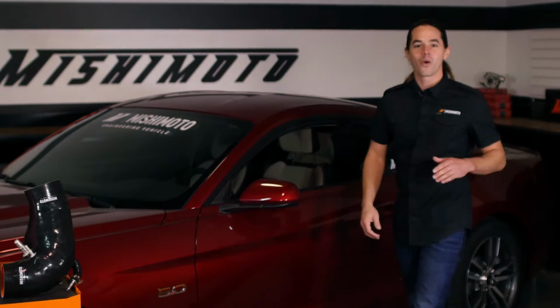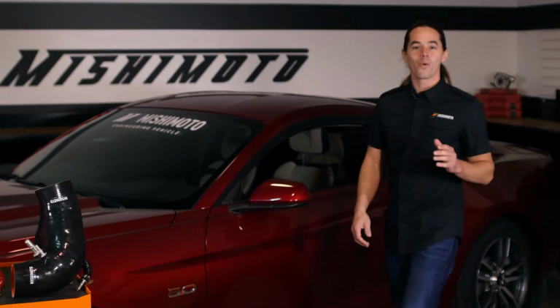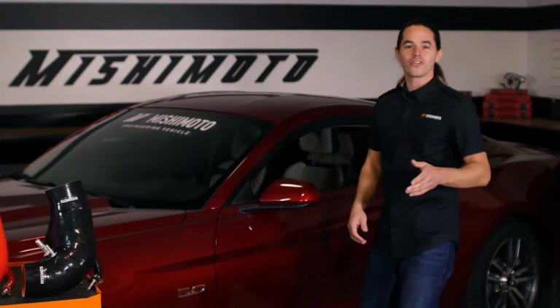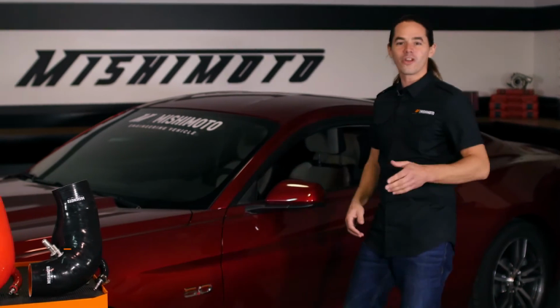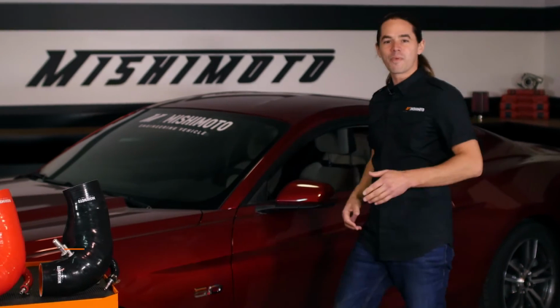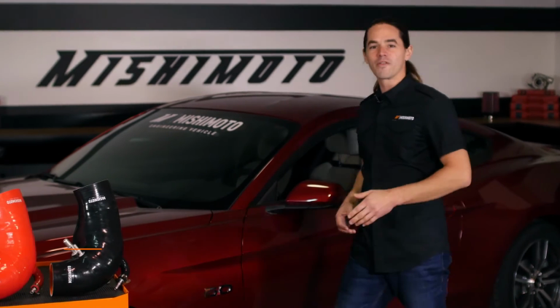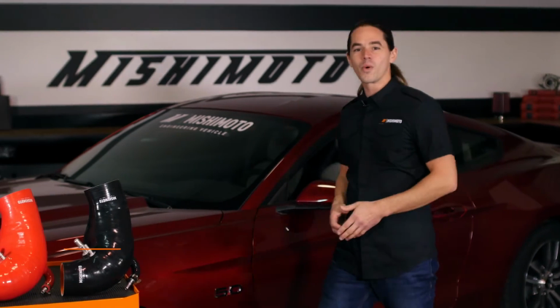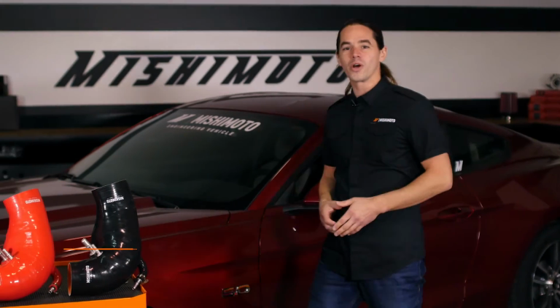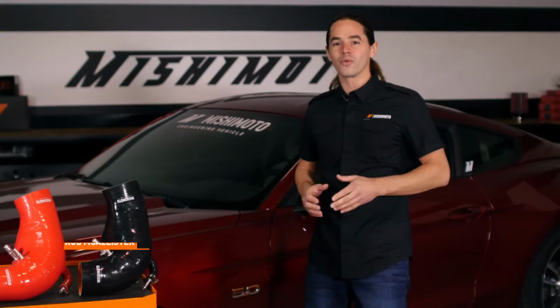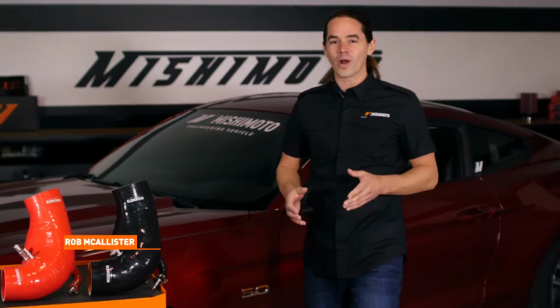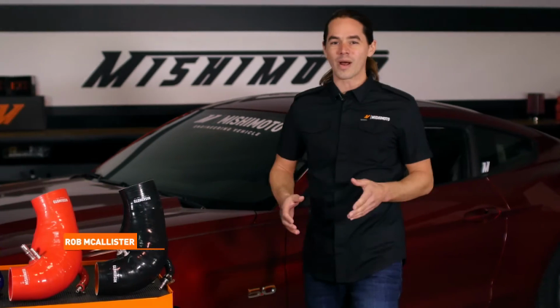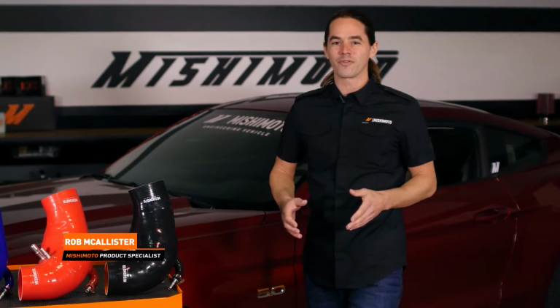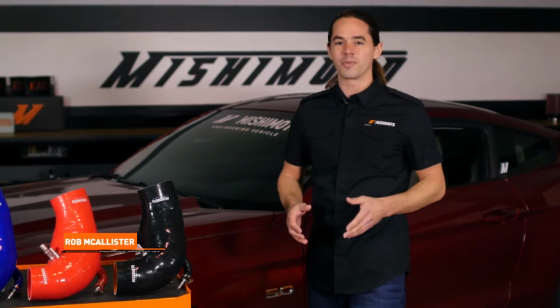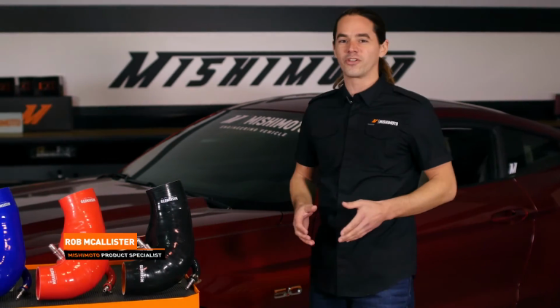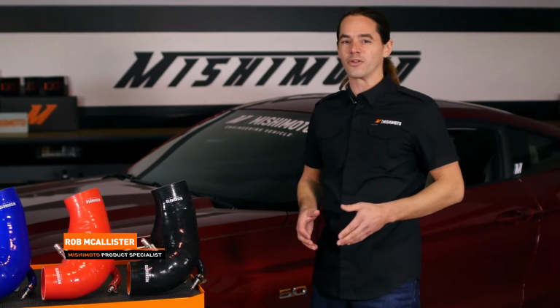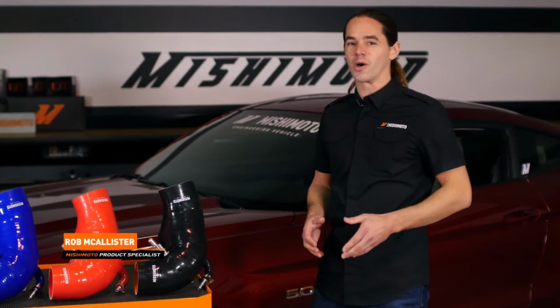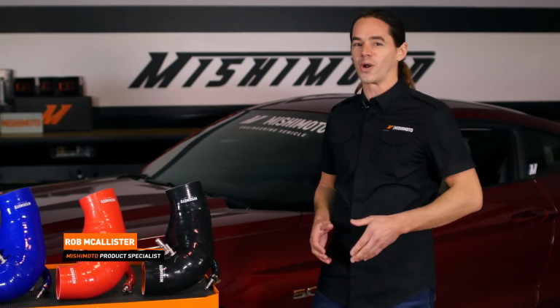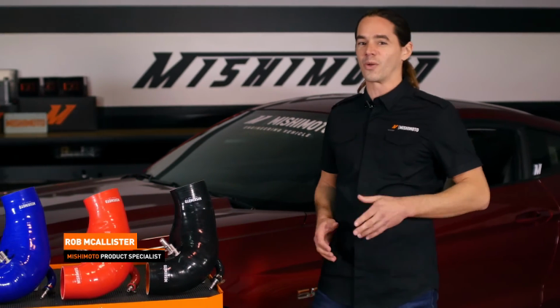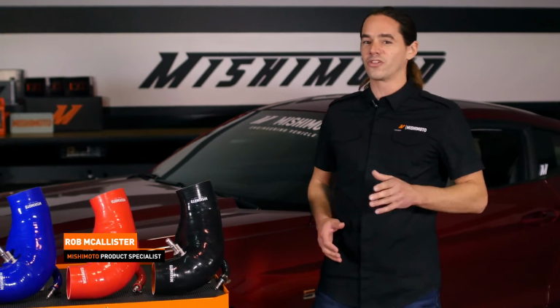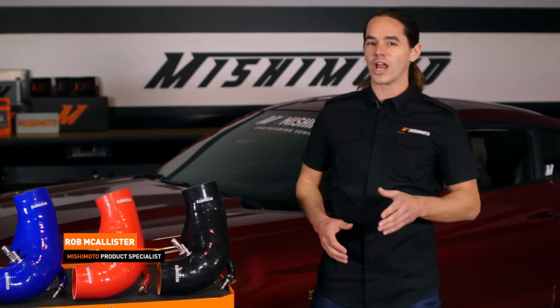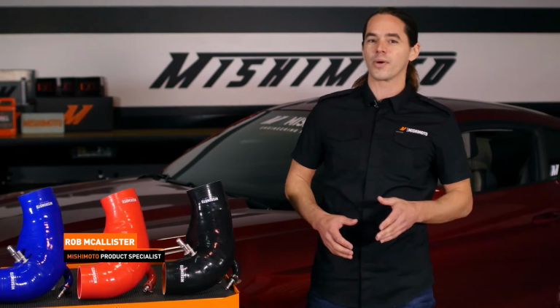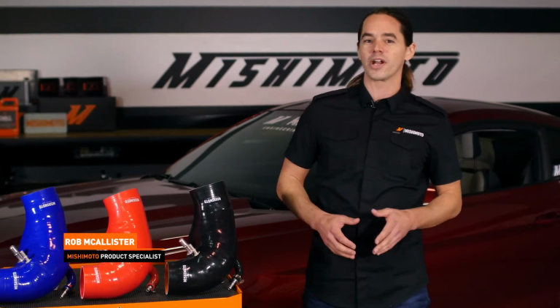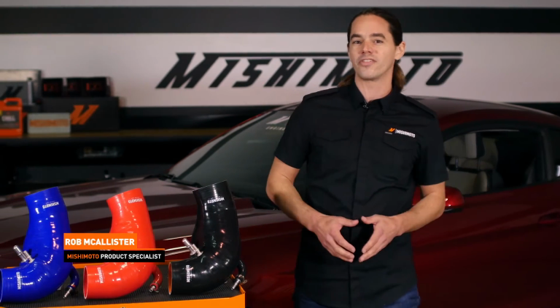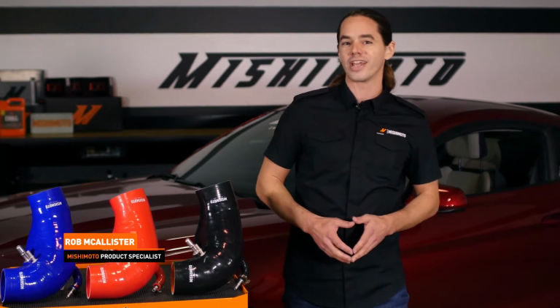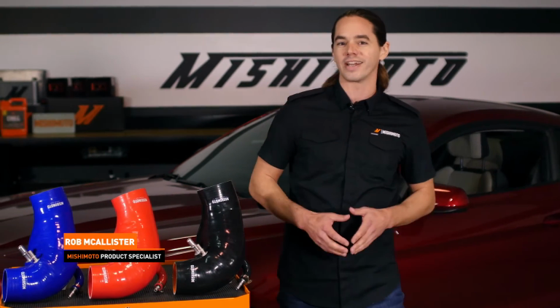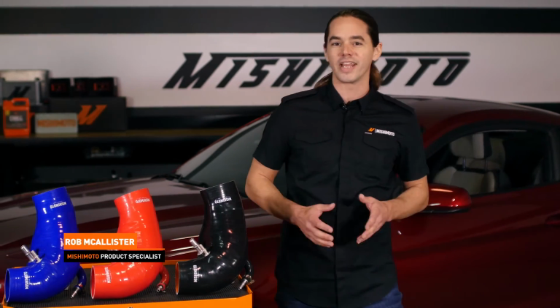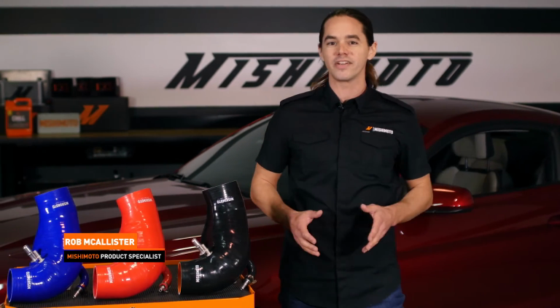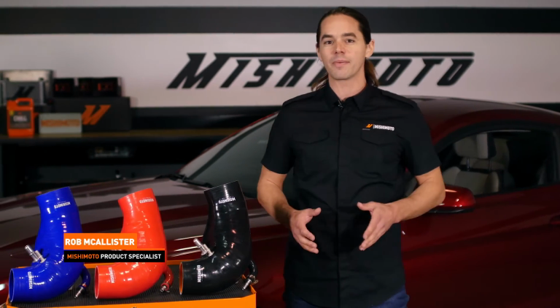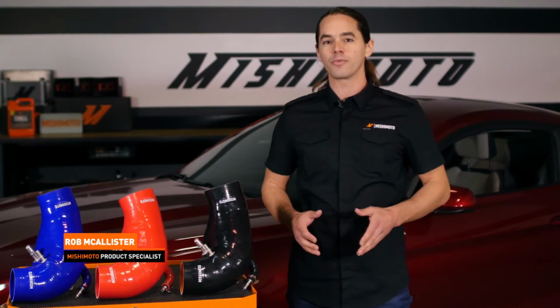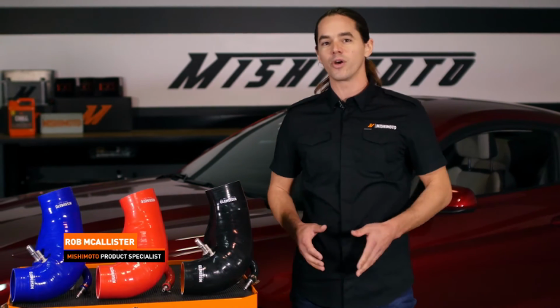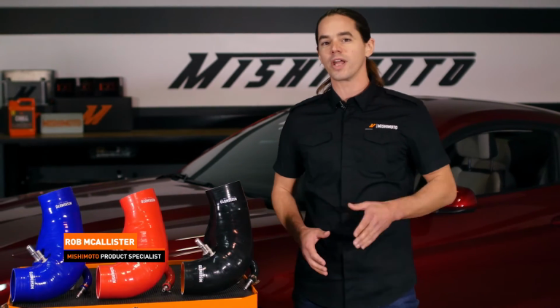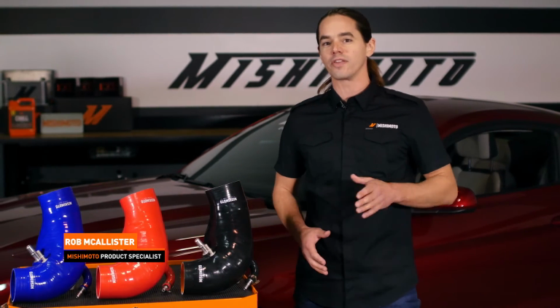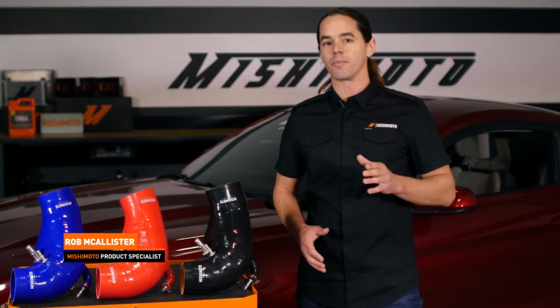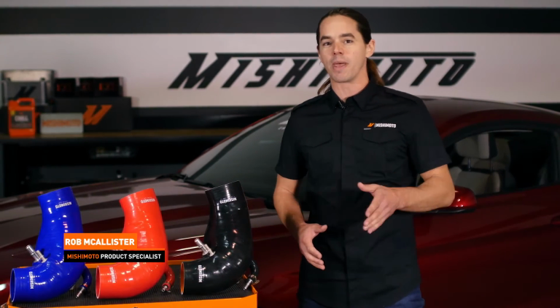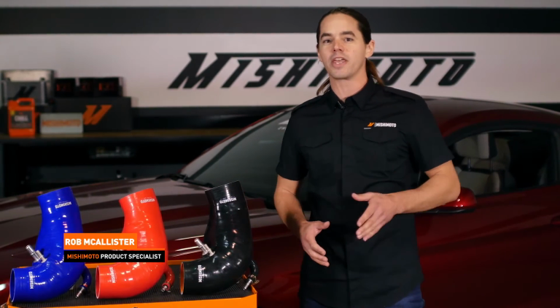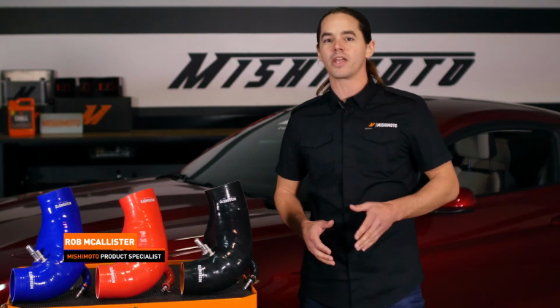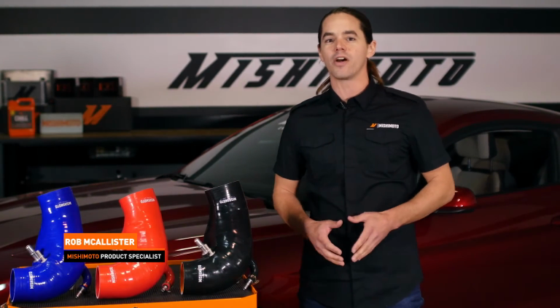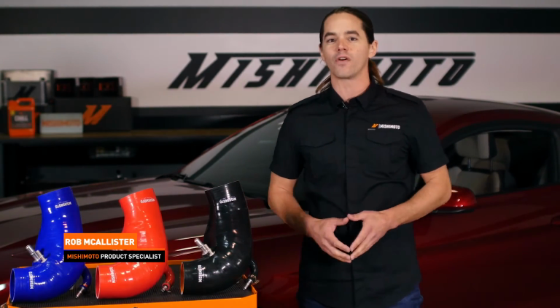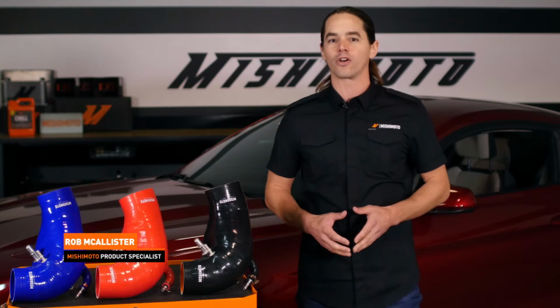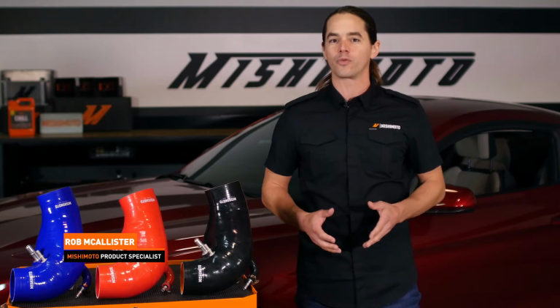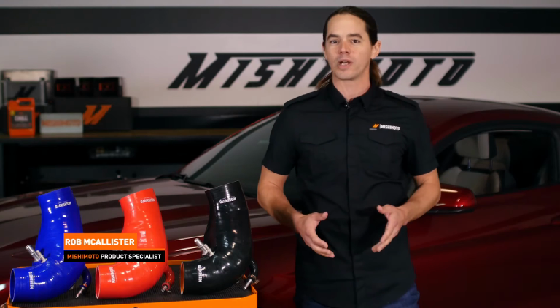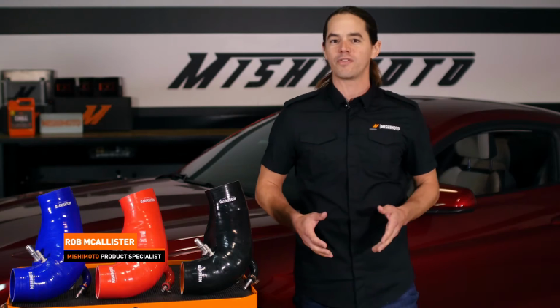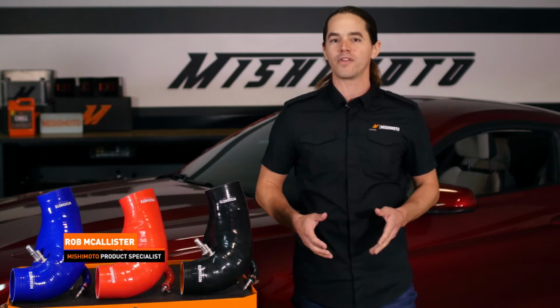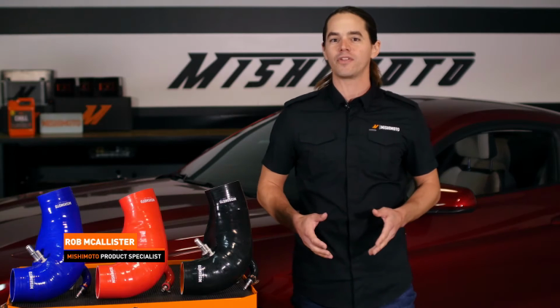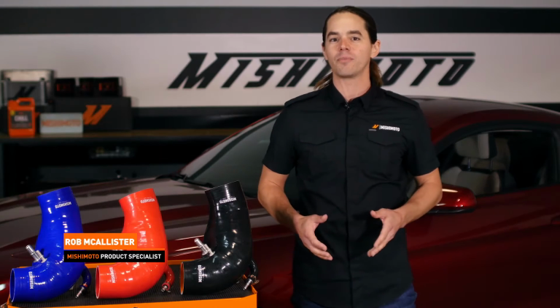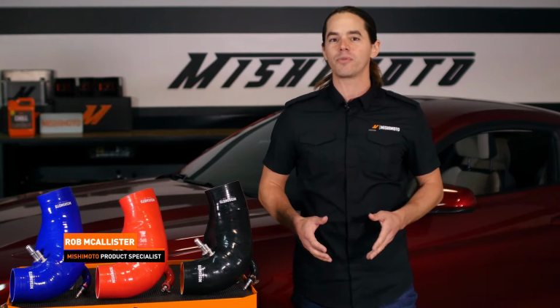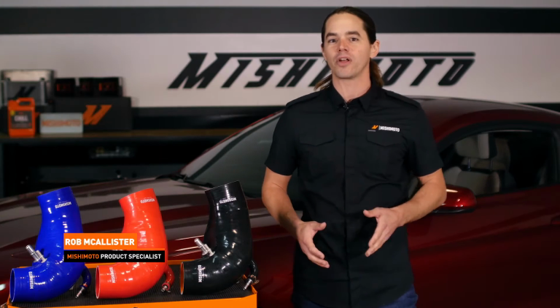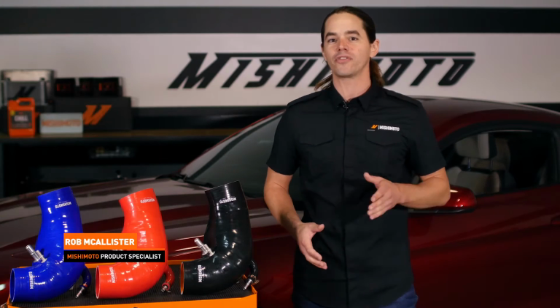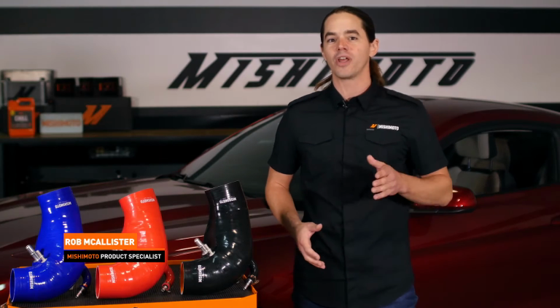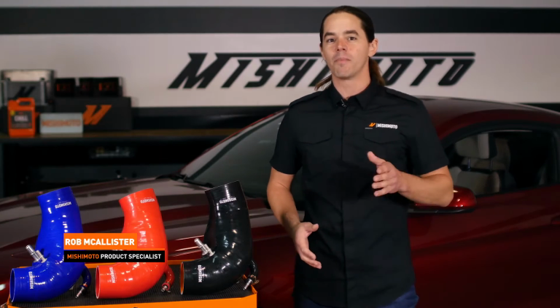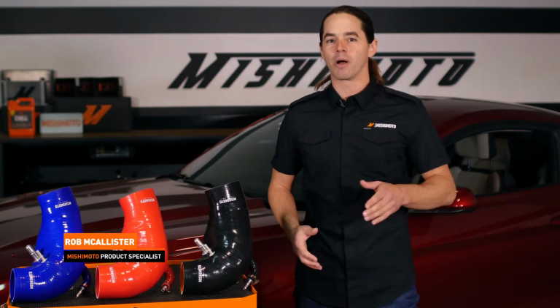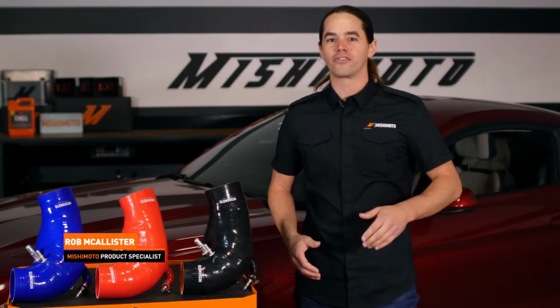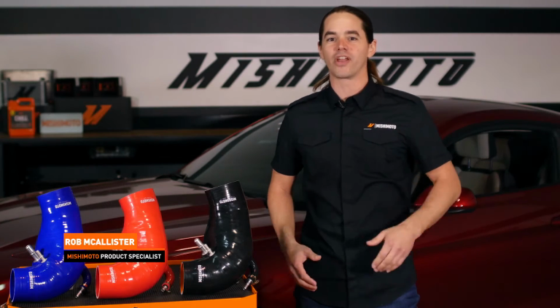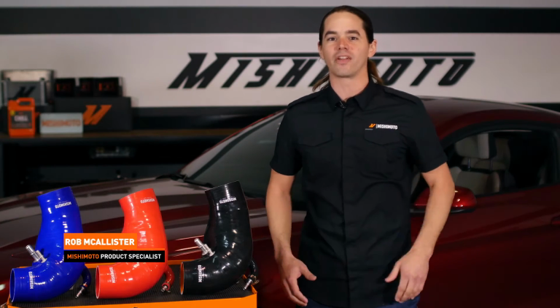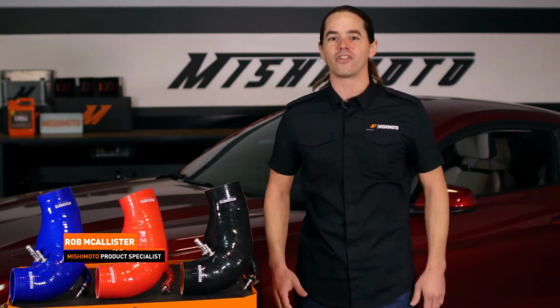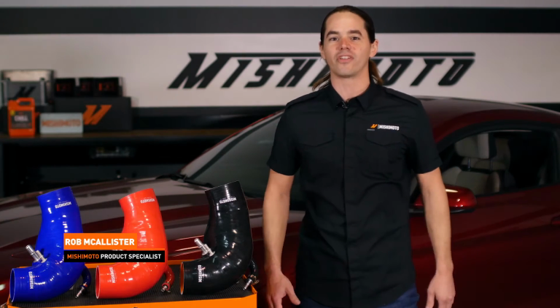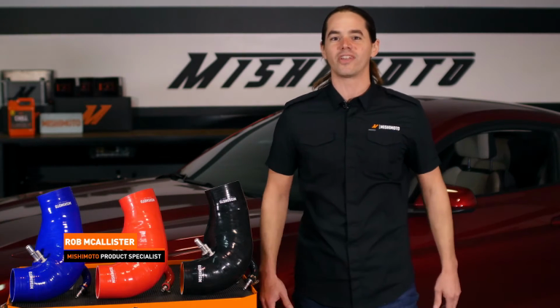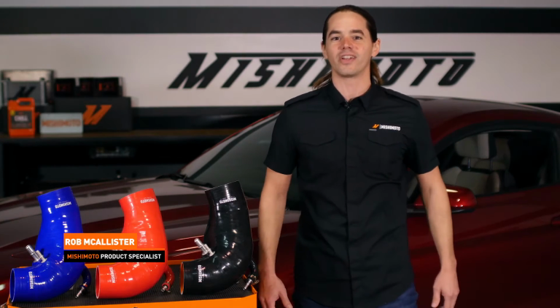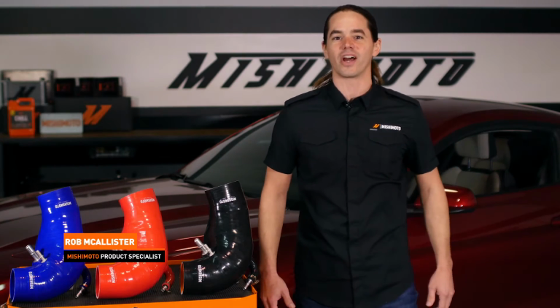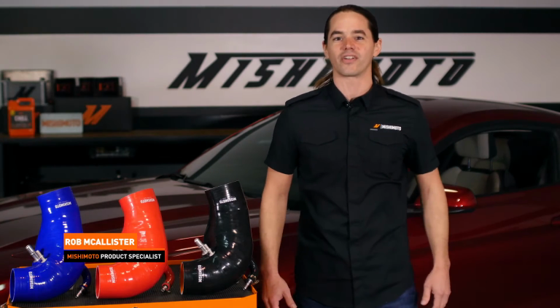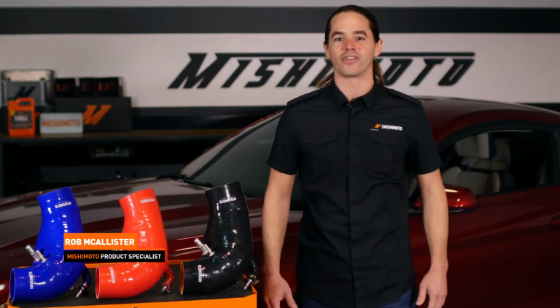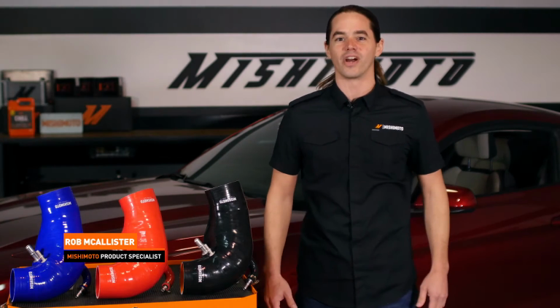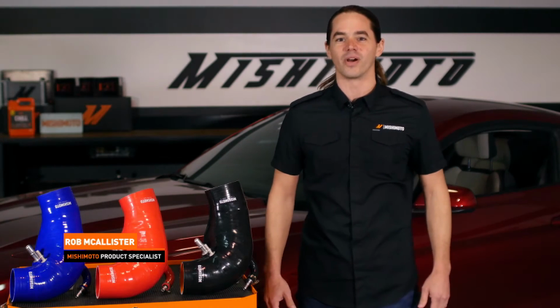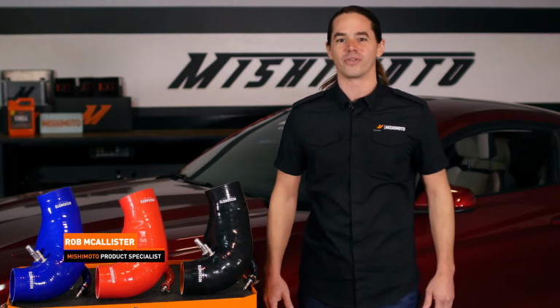What's up everyone? Rob from Mishimoto. Today we're going to take an in-depth look at the making of our 2015 plus Mustang GT induction hose.